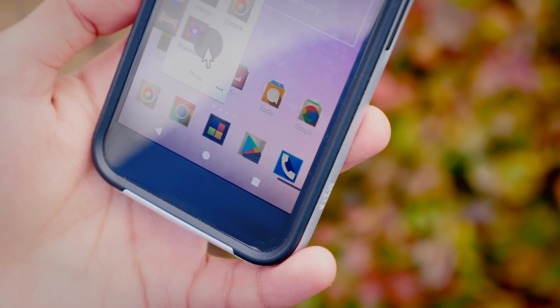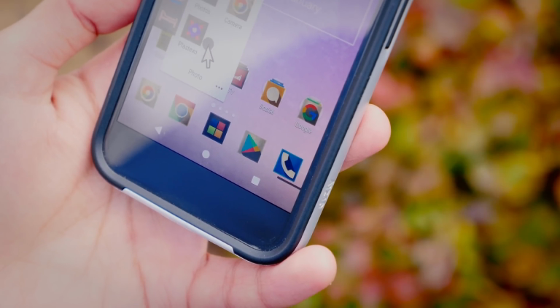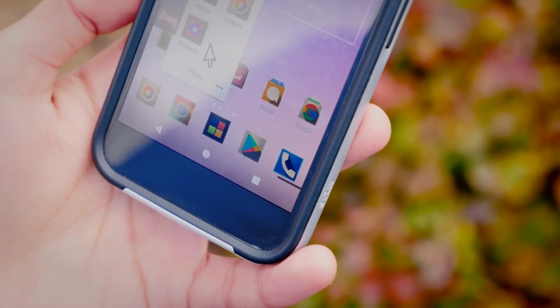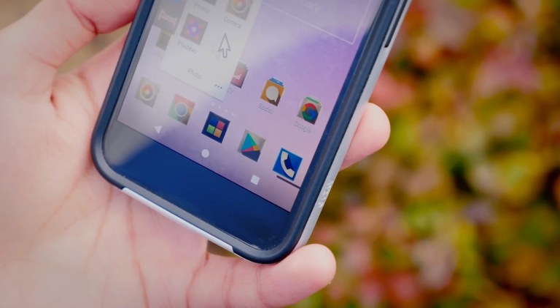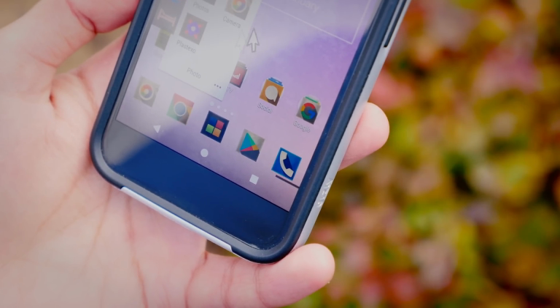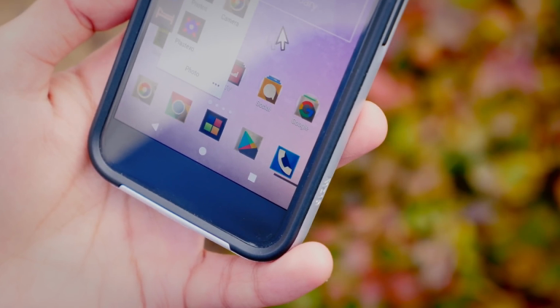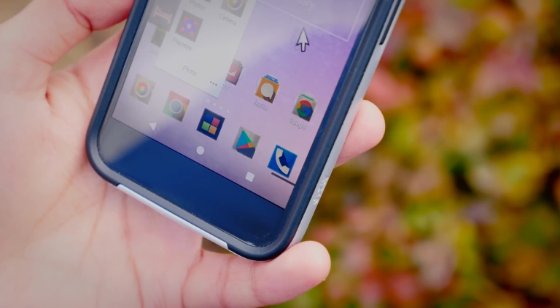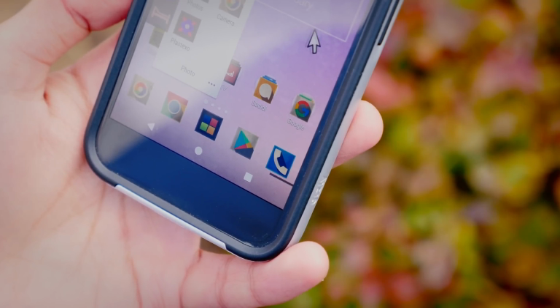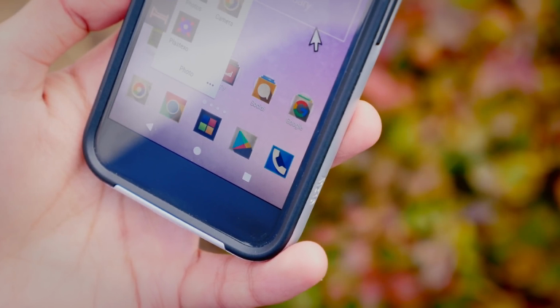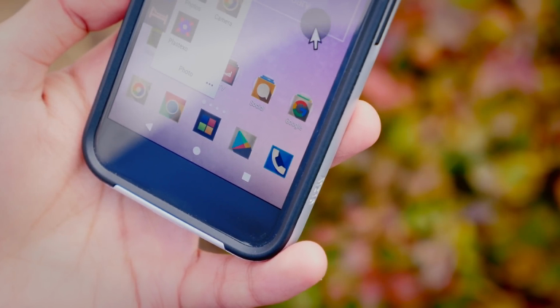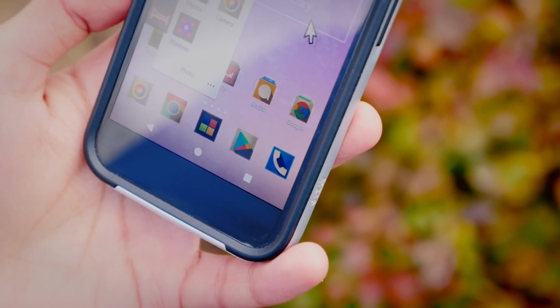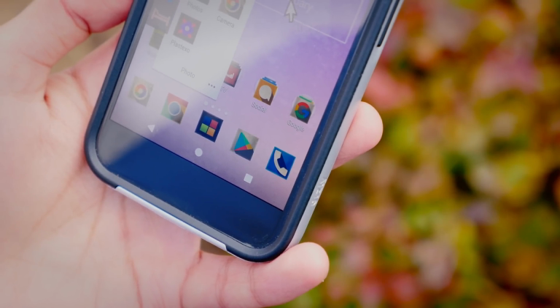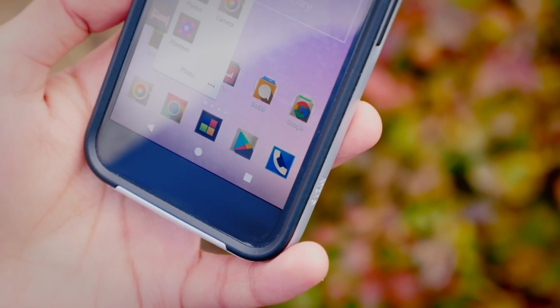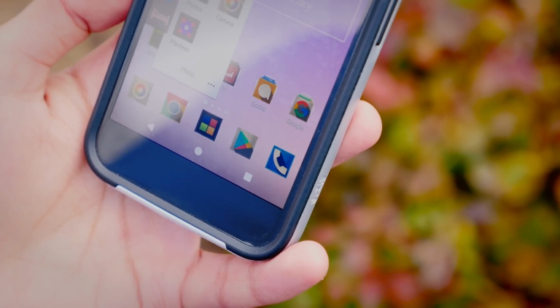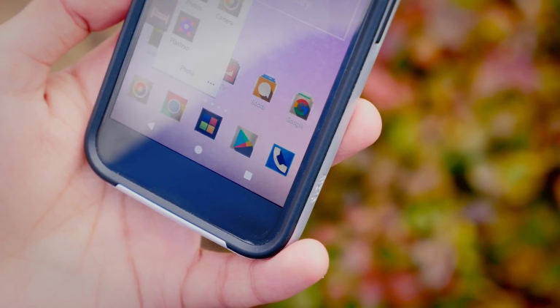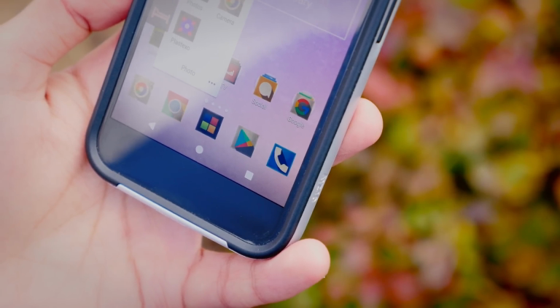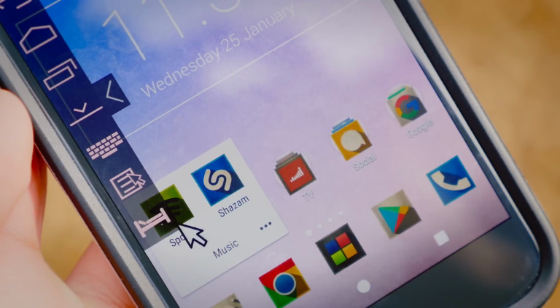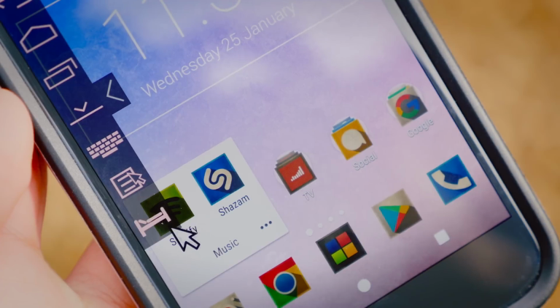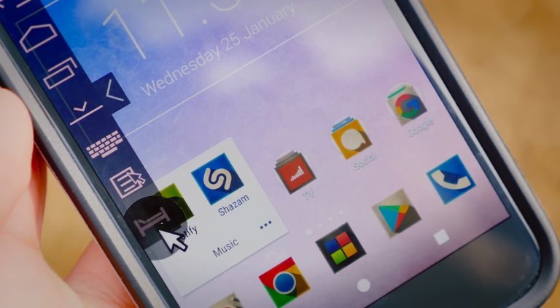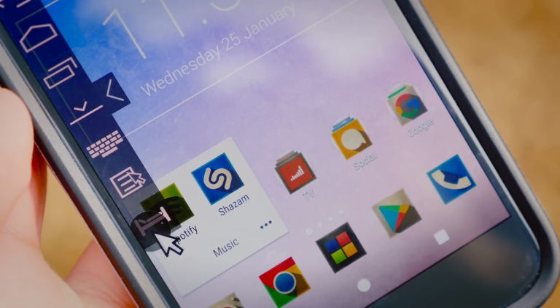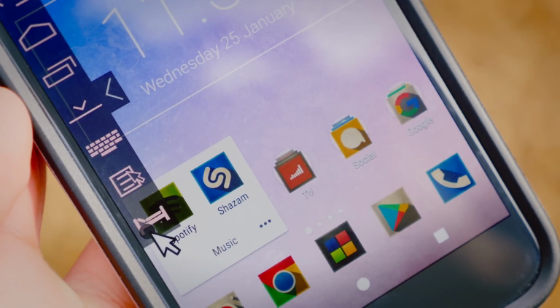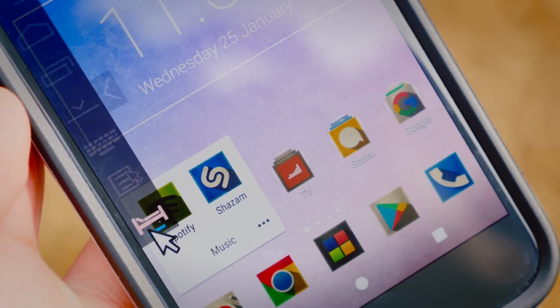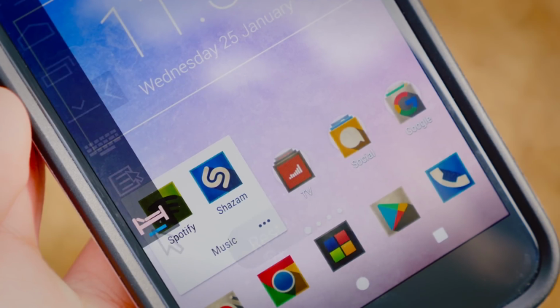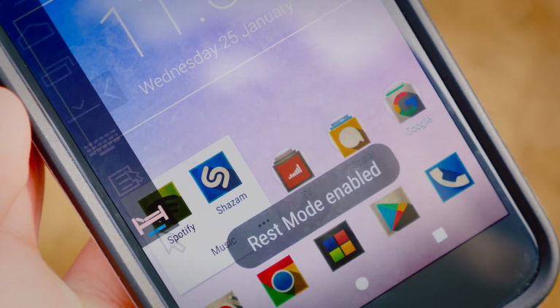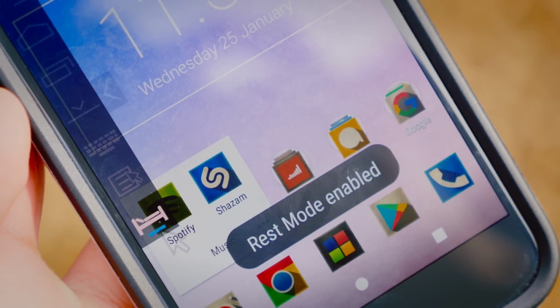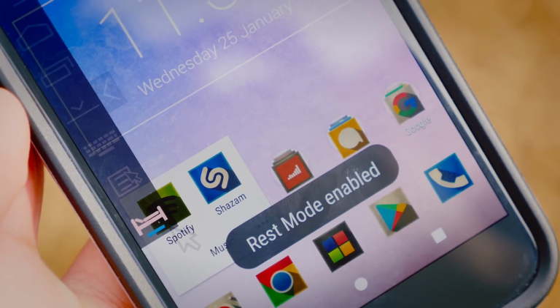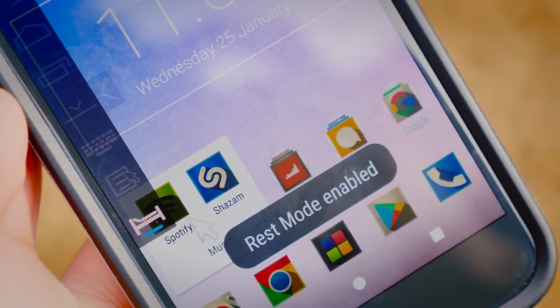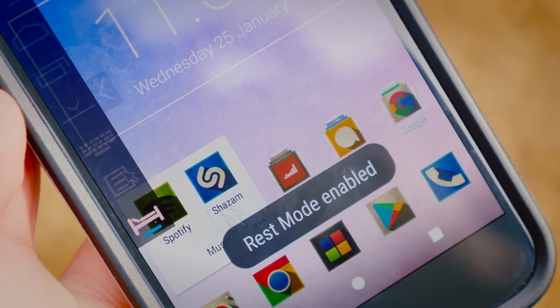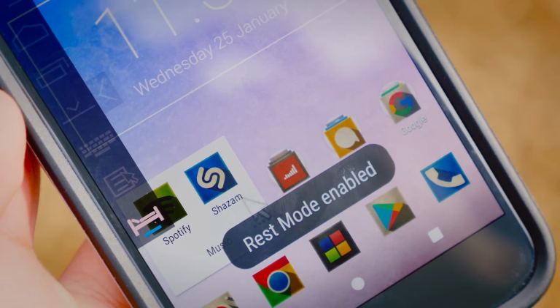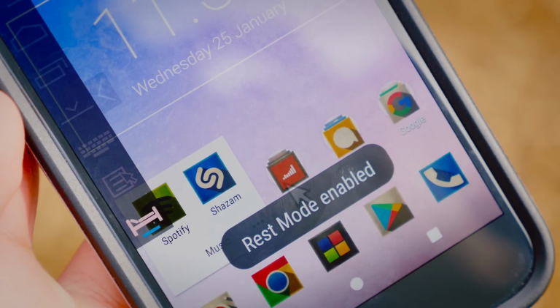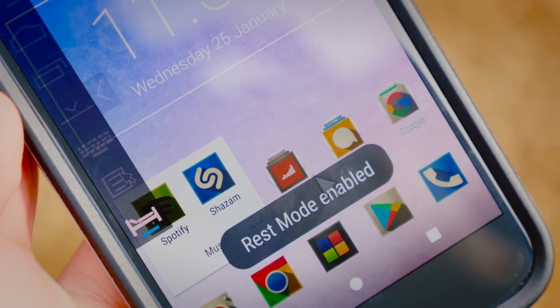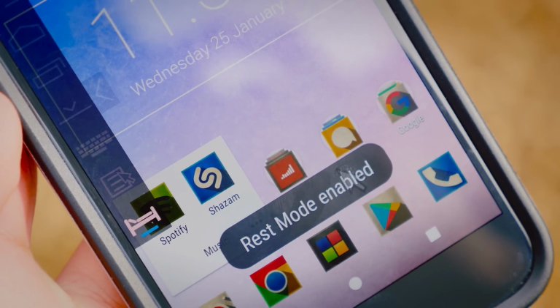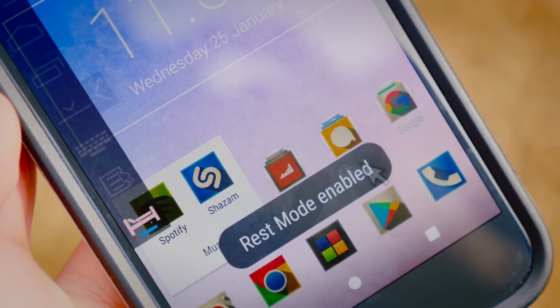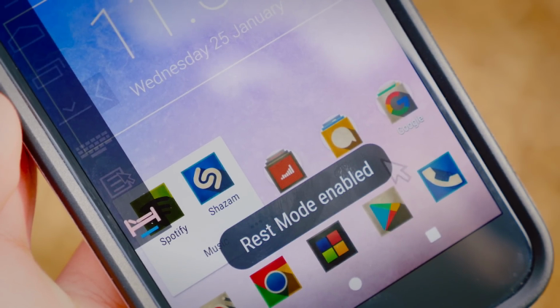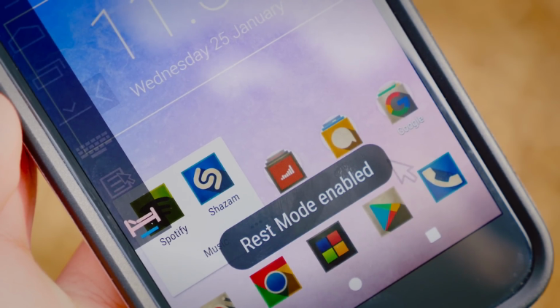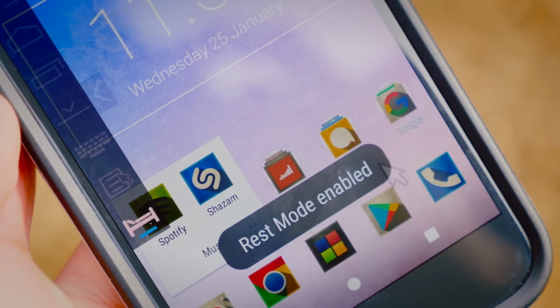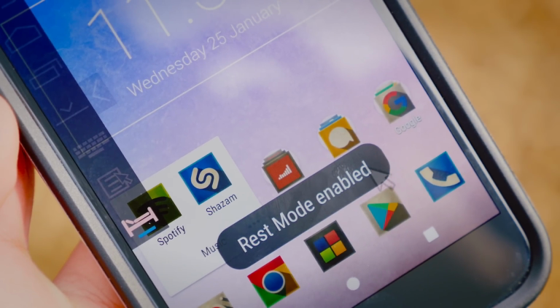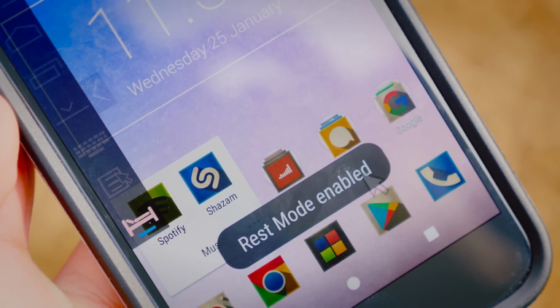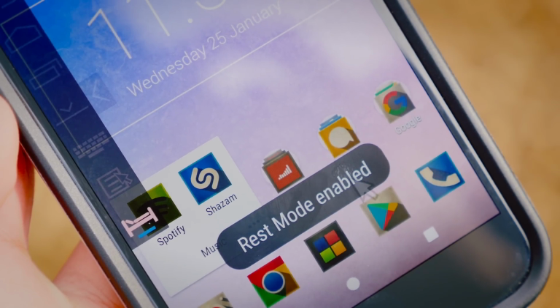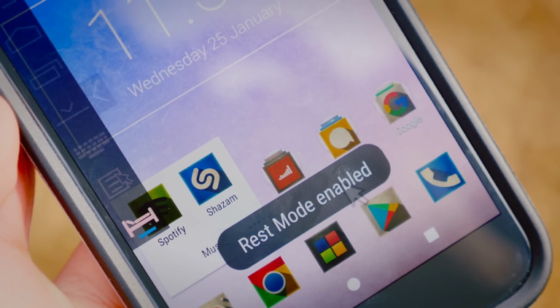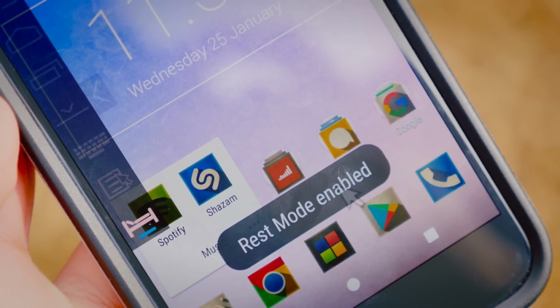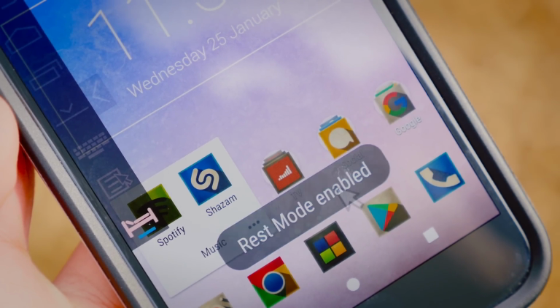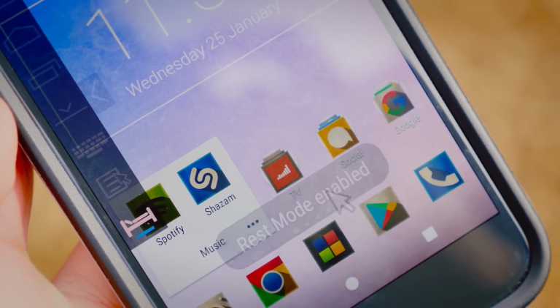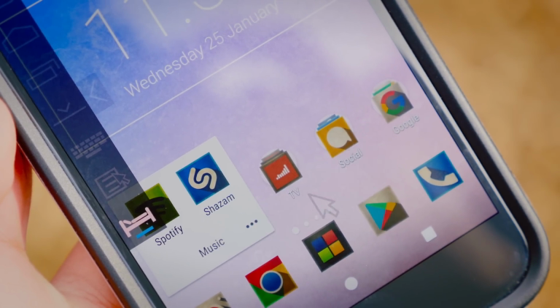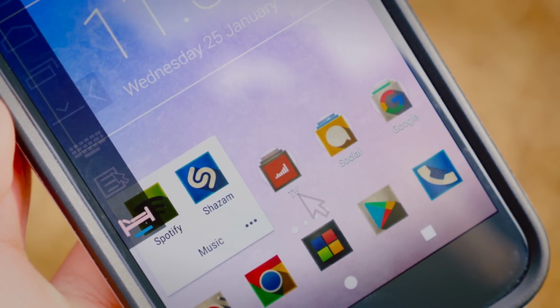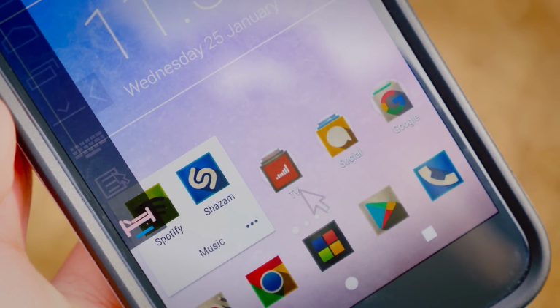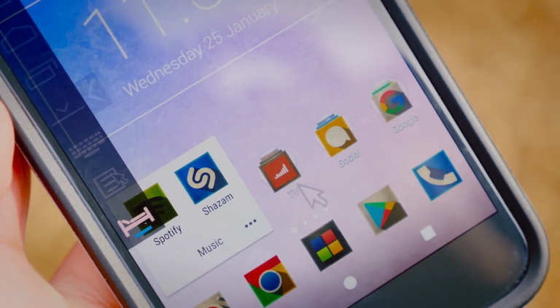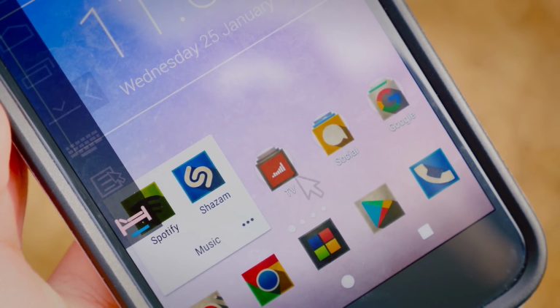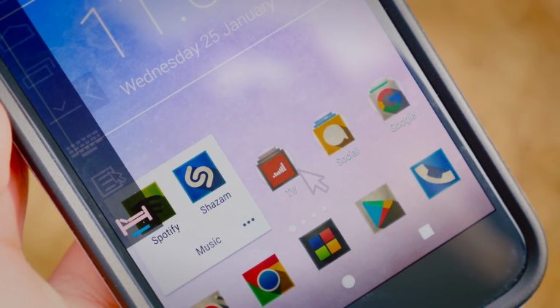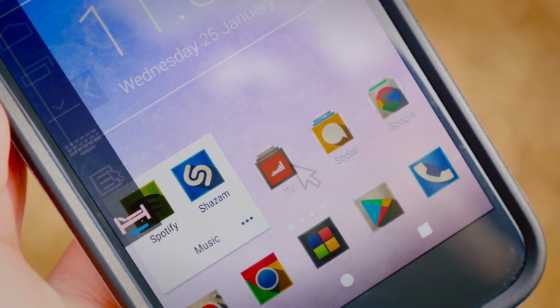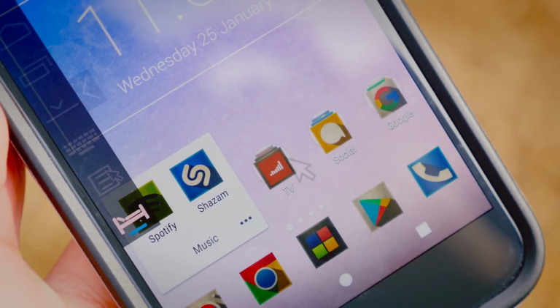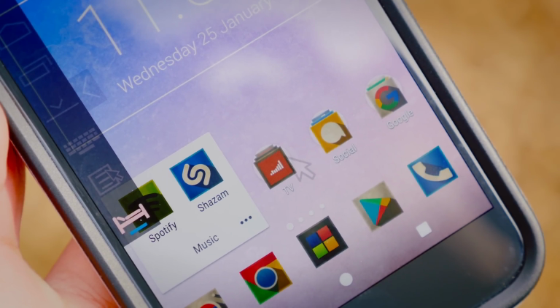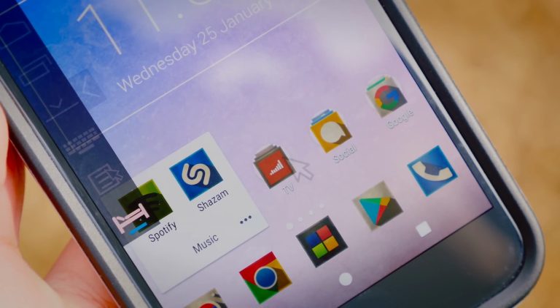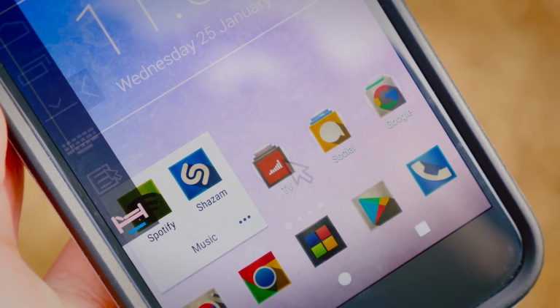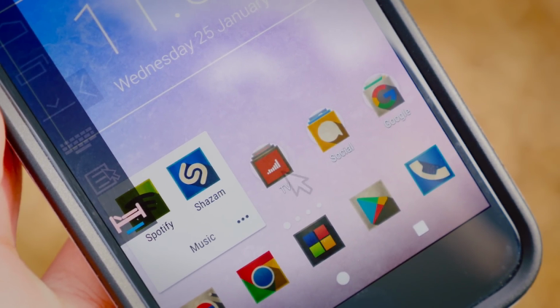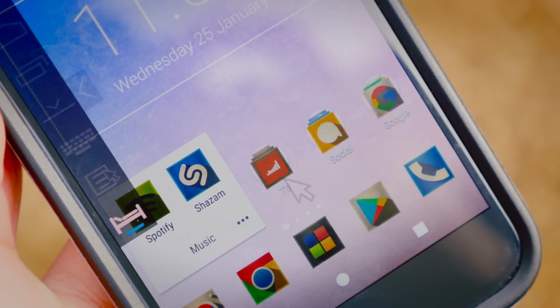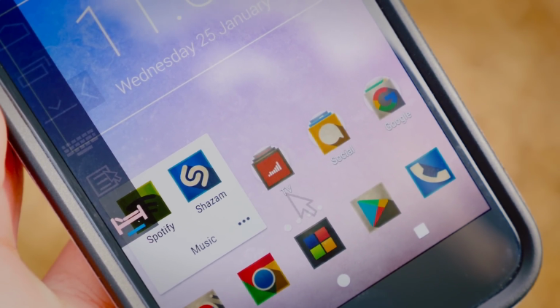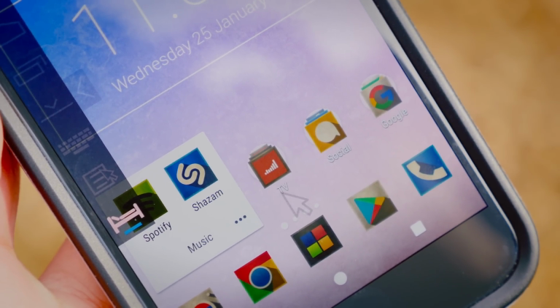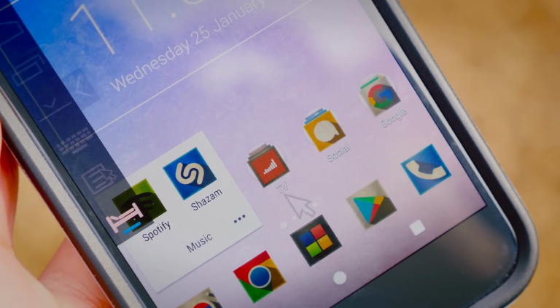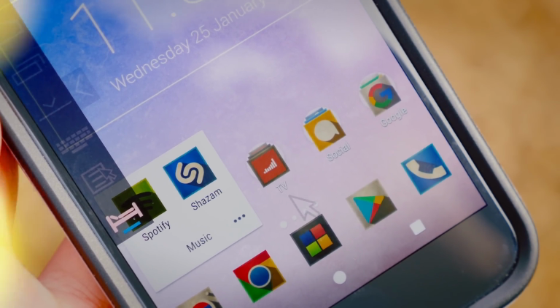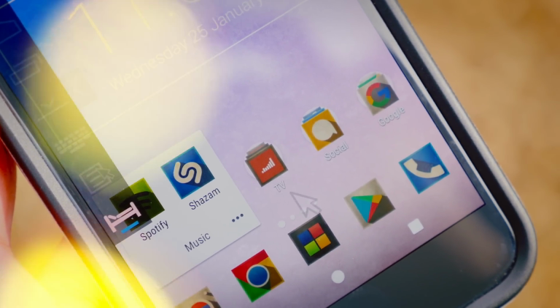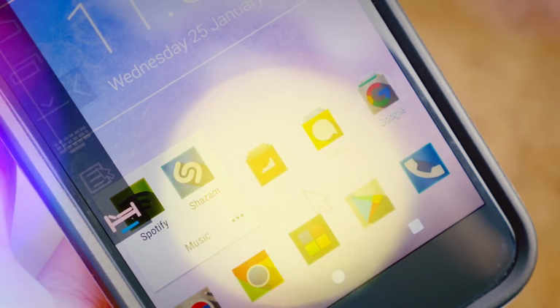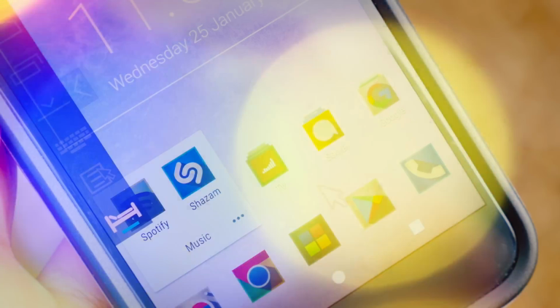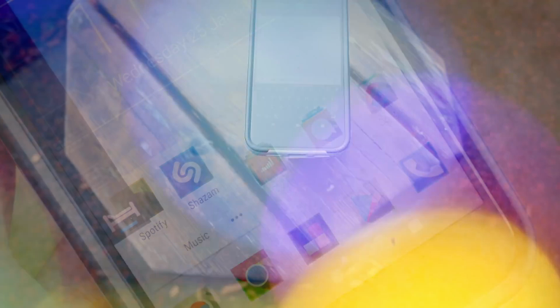With a bit of practice and a bit of fiddling with those settings, I was able to quite quickly begin to start navigating my phone. Admittedly not without mistakes, but it was faster than I was expecting it to be.